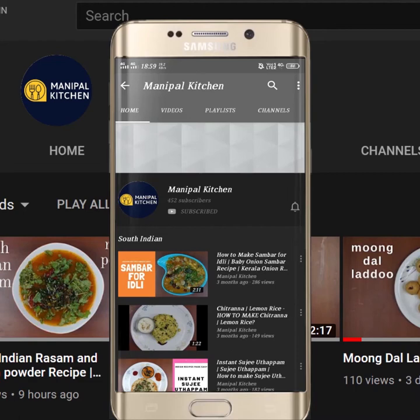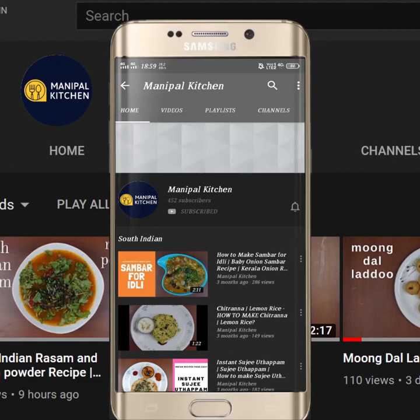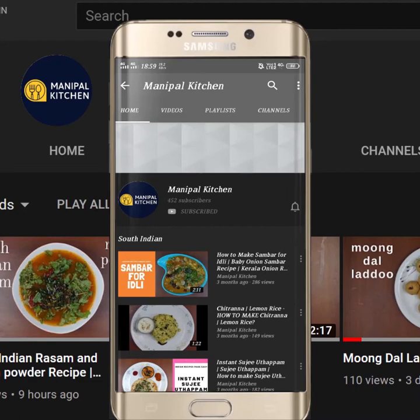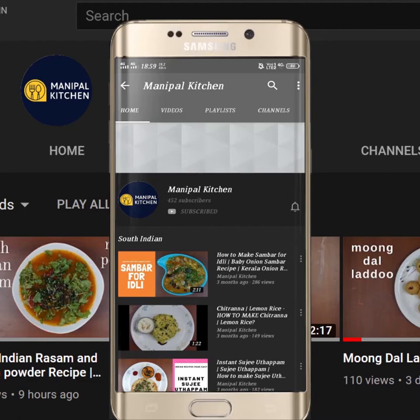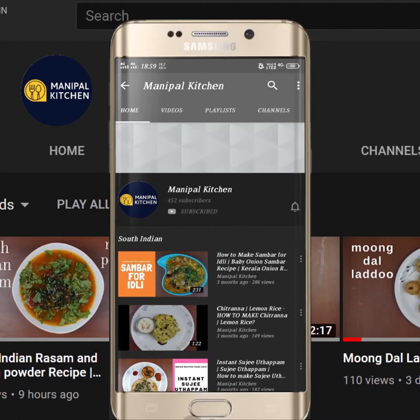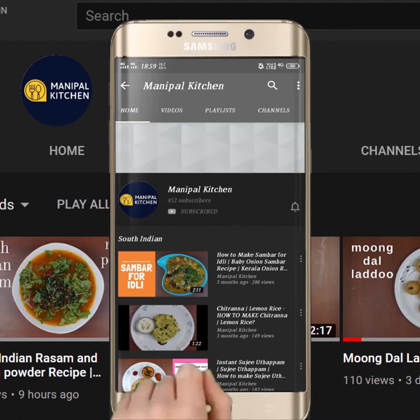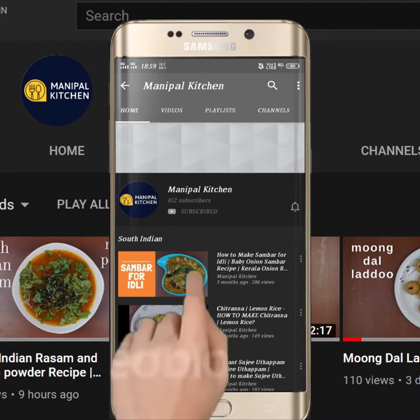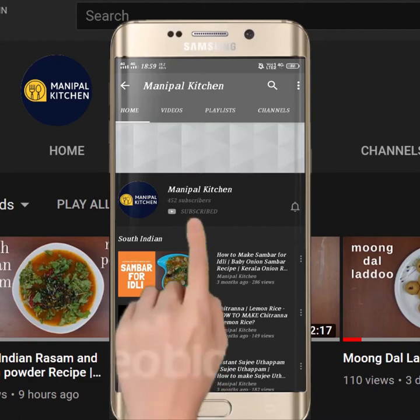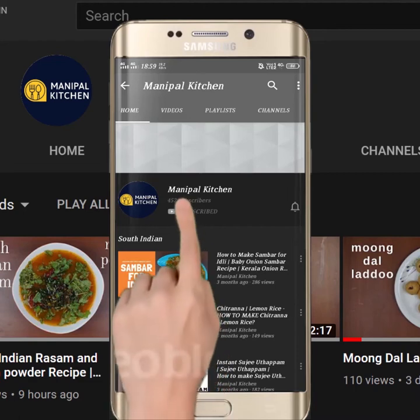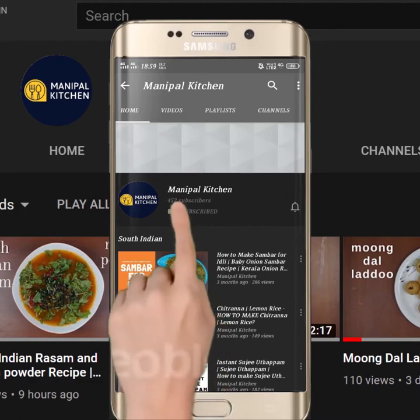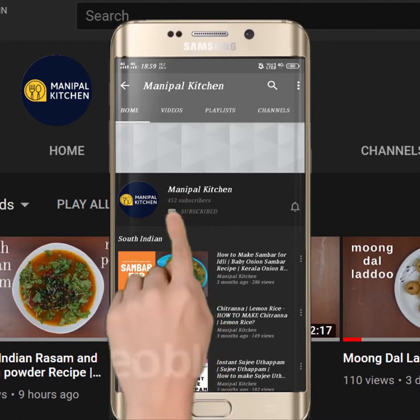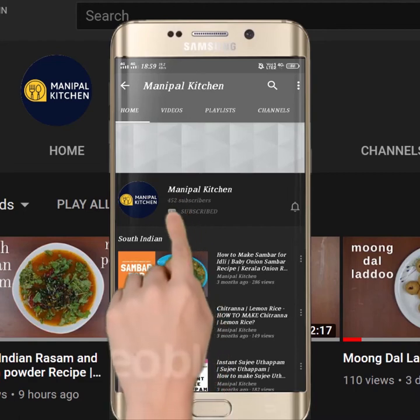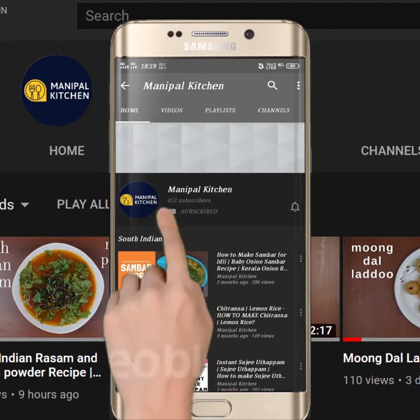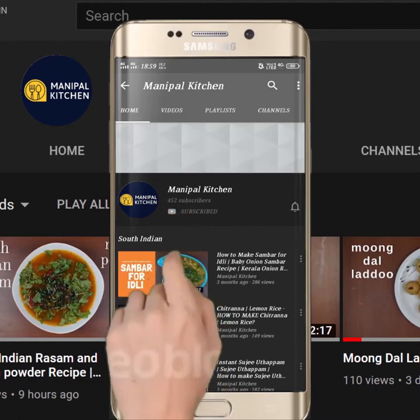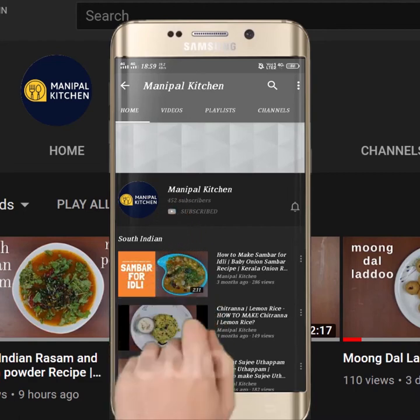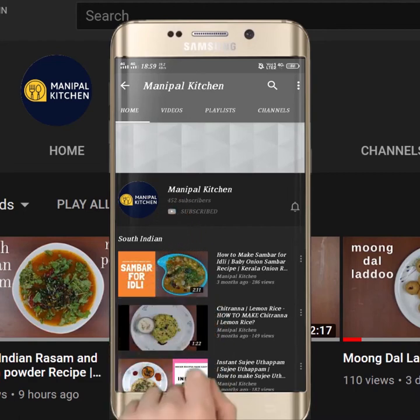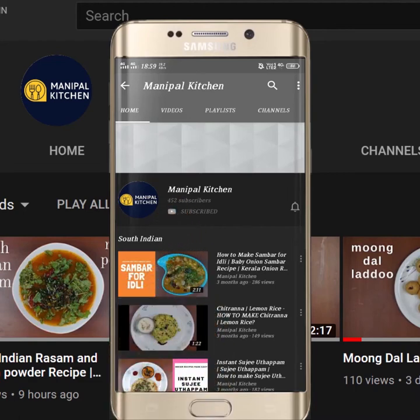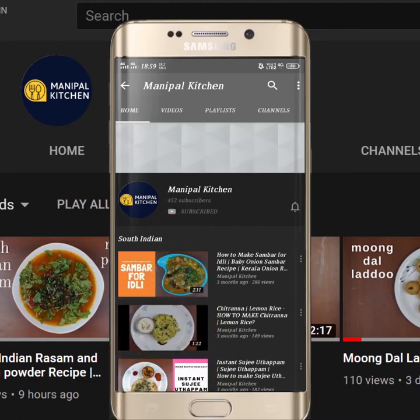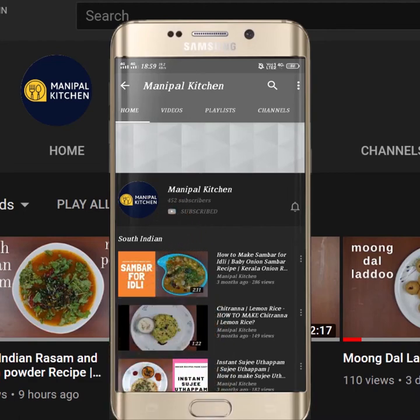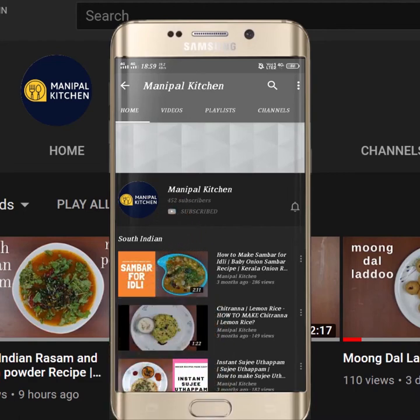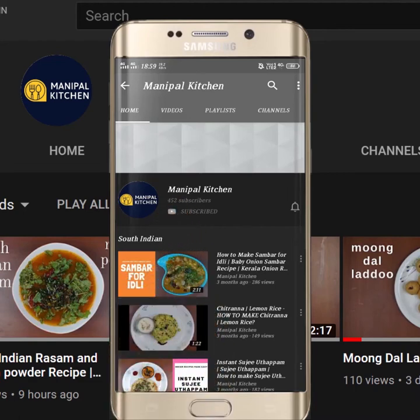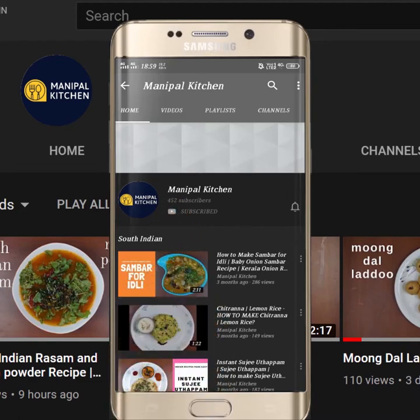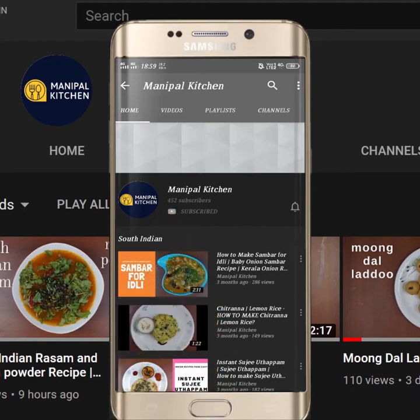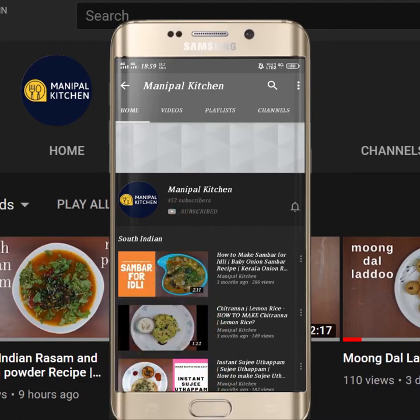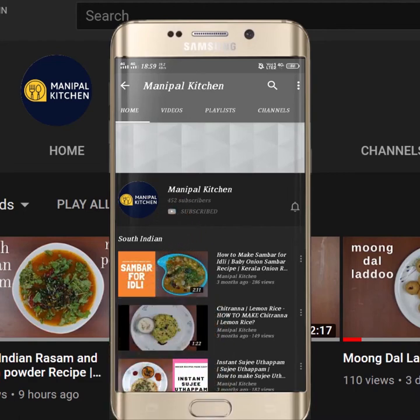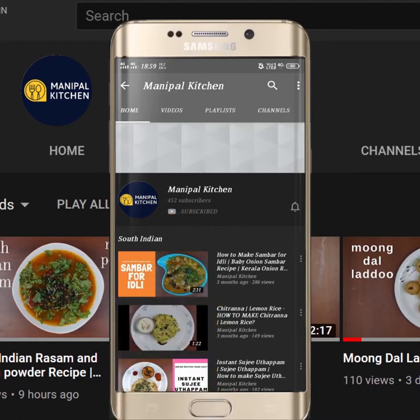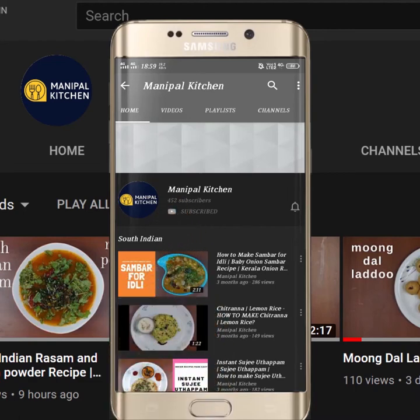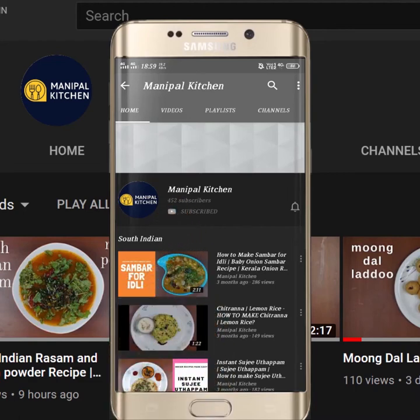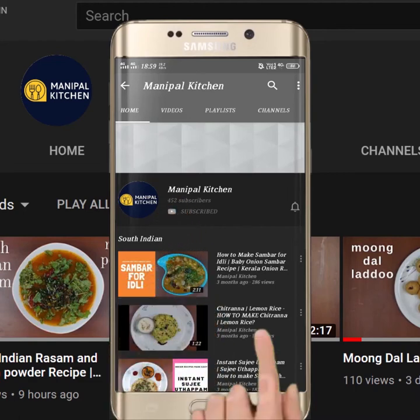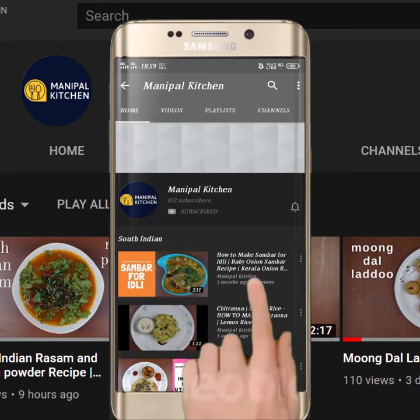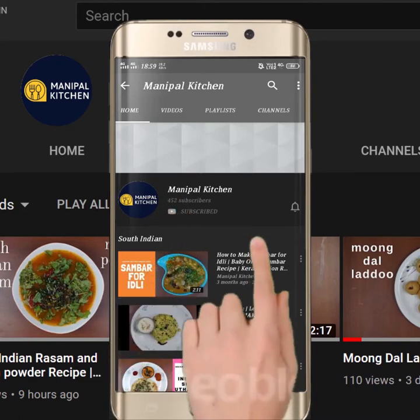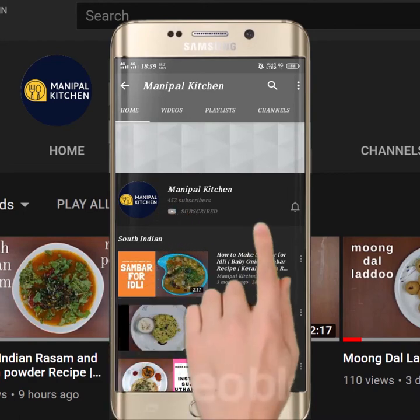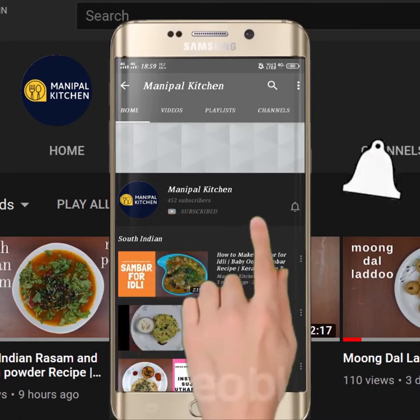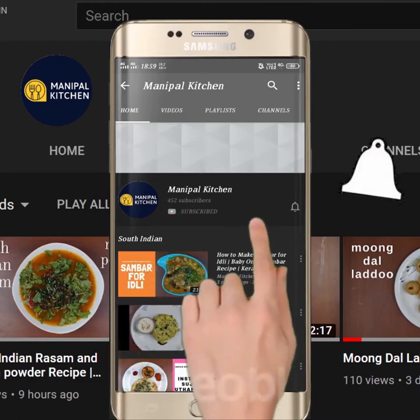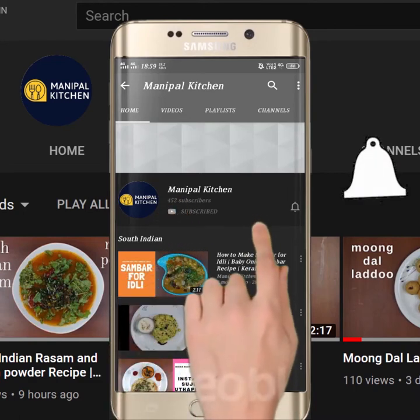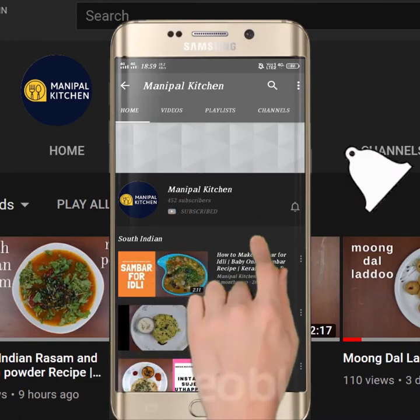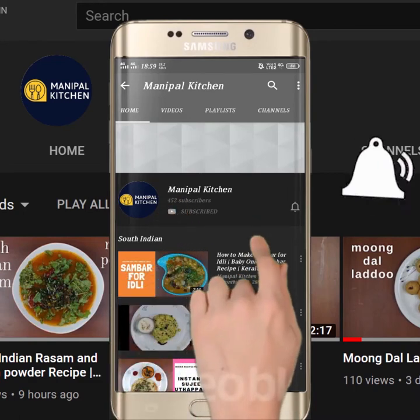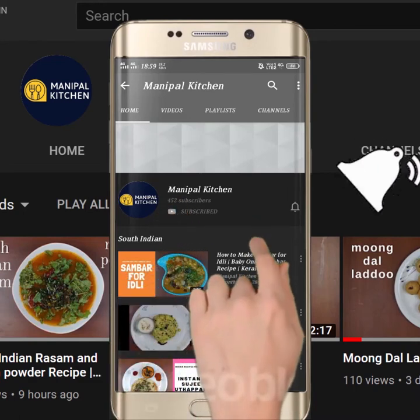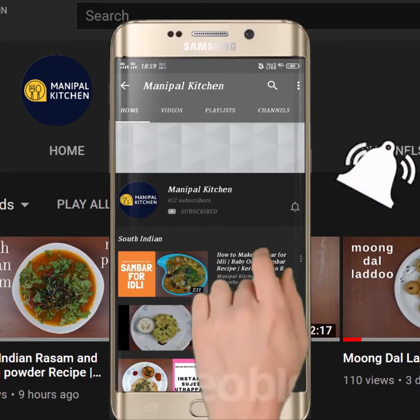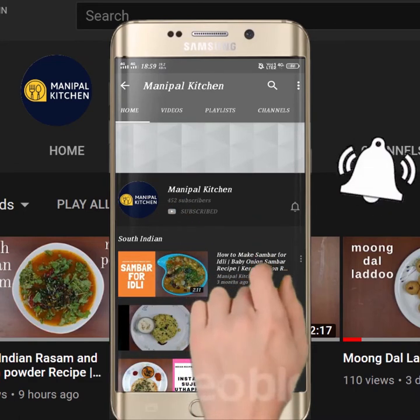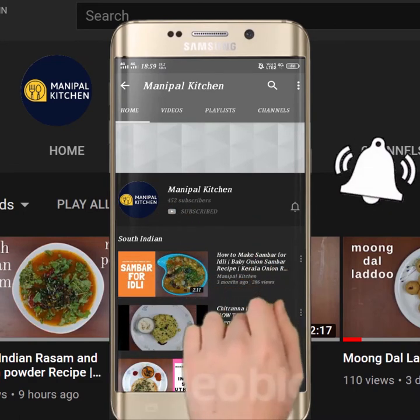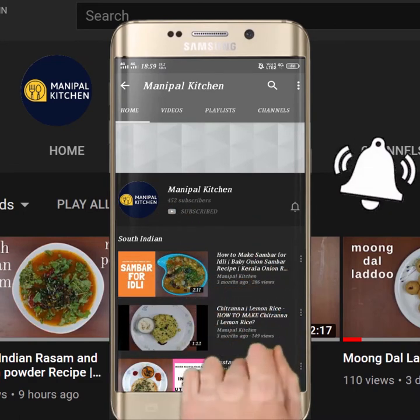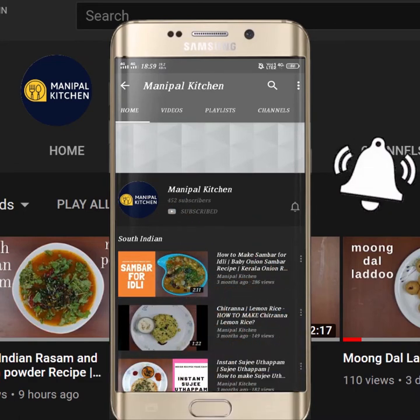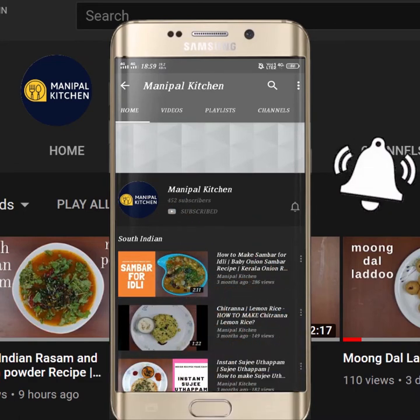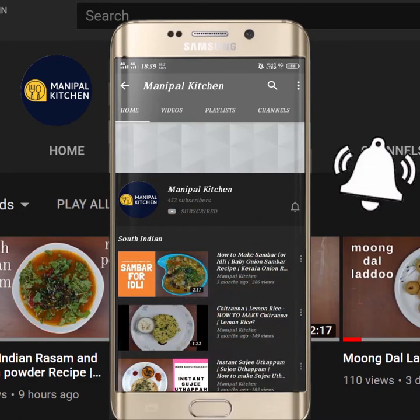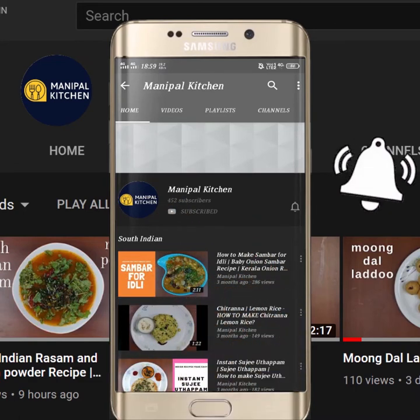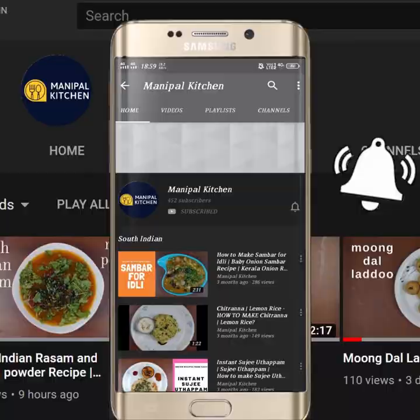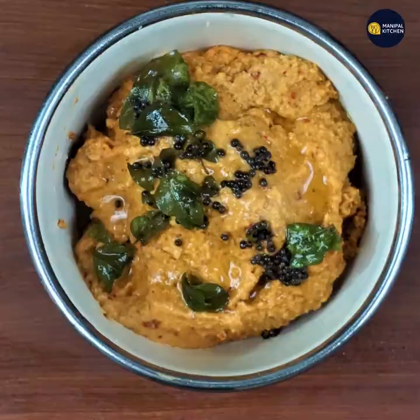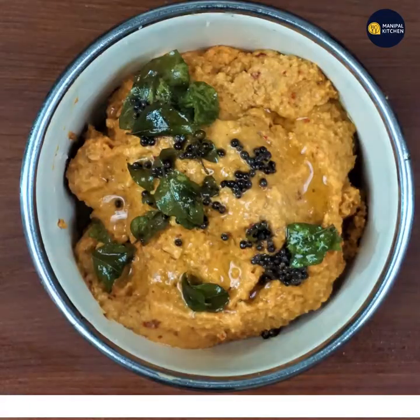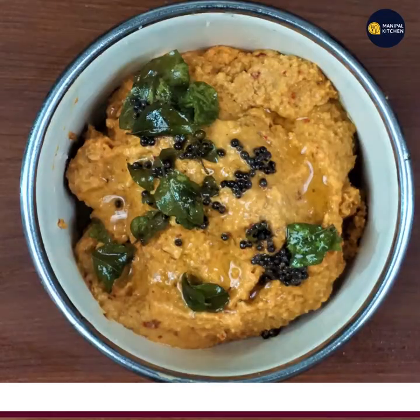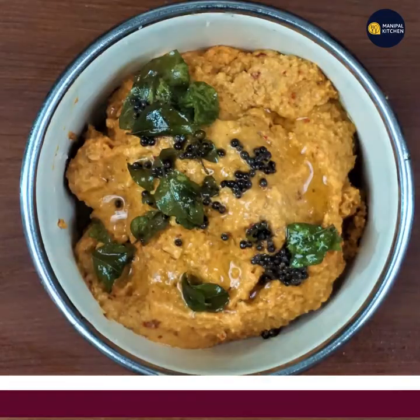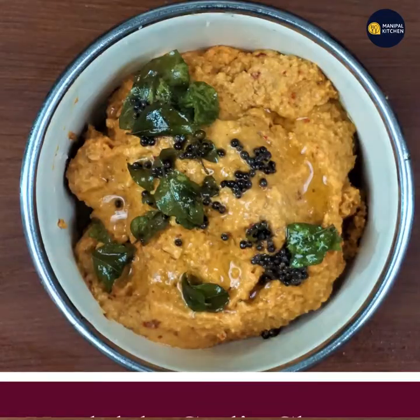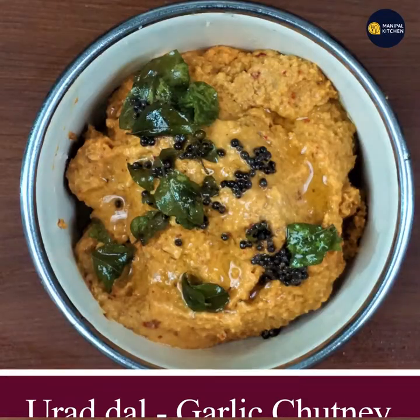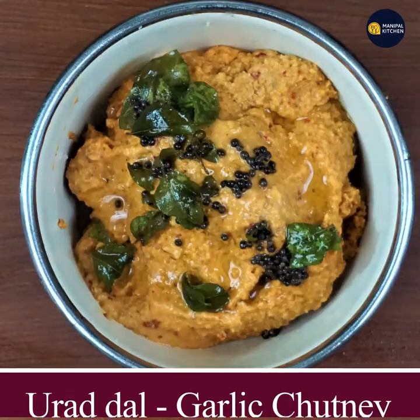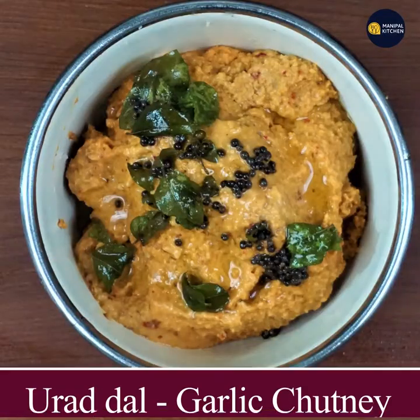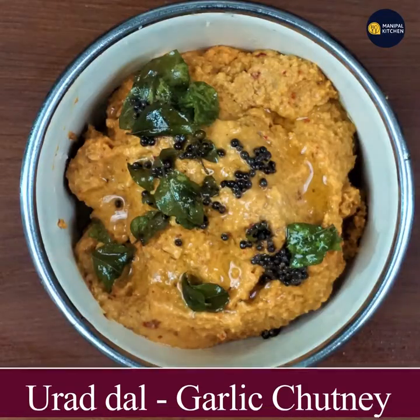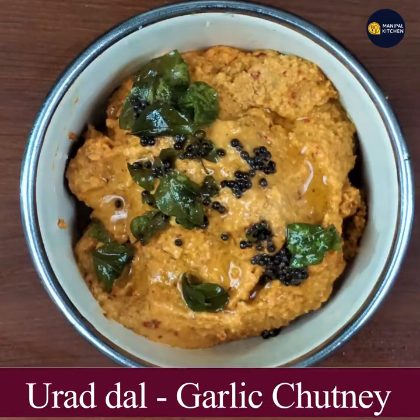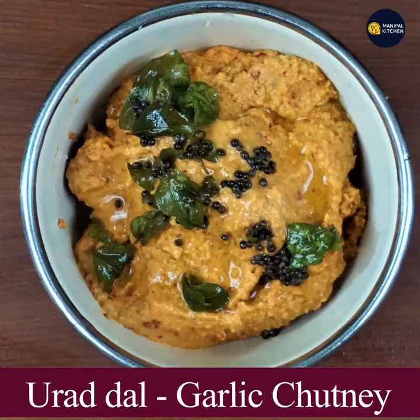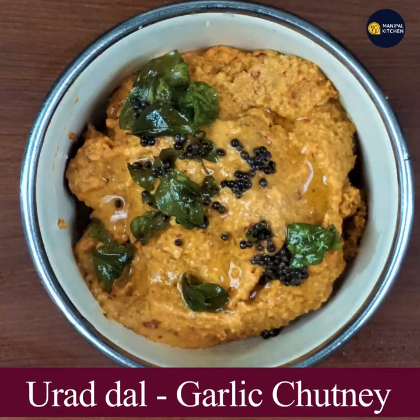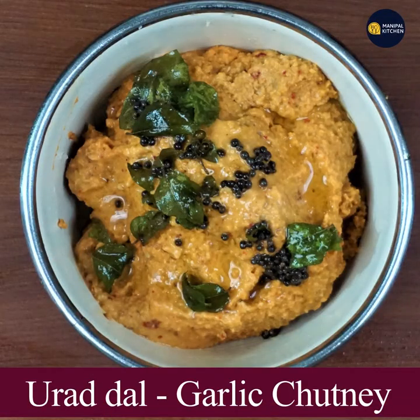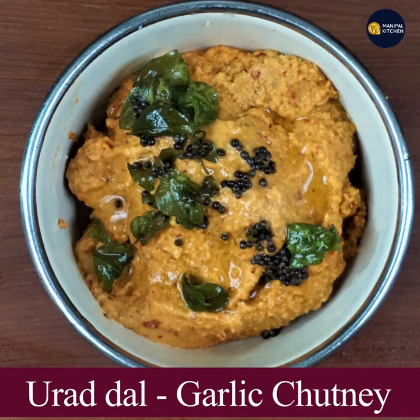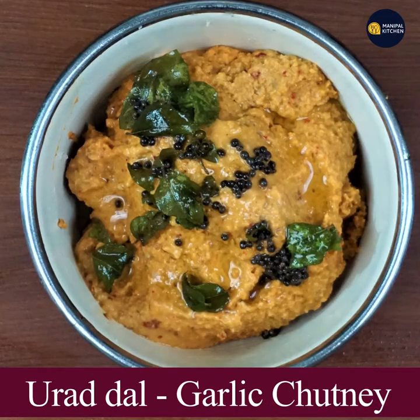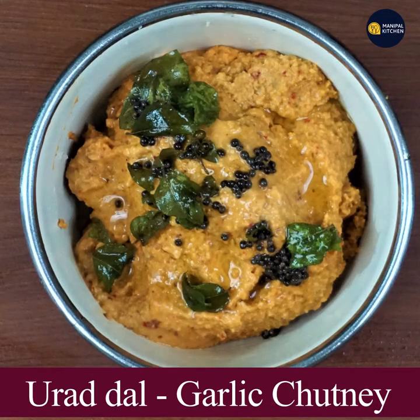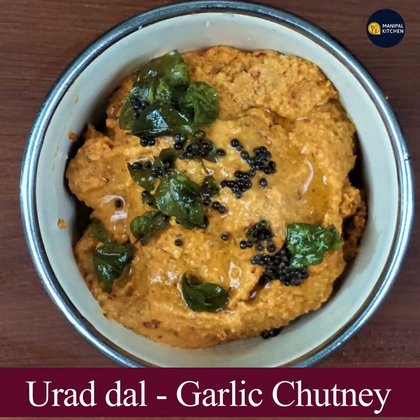Subscribe now and press the bell icon, never miss an update. Hi friends, welcome to Manipal Kichananda.